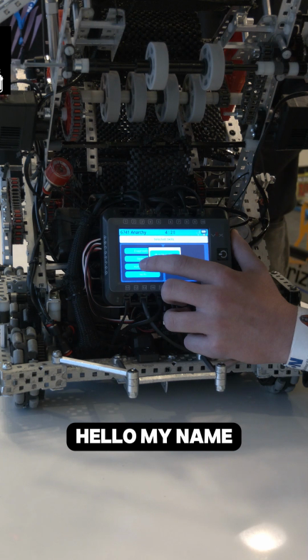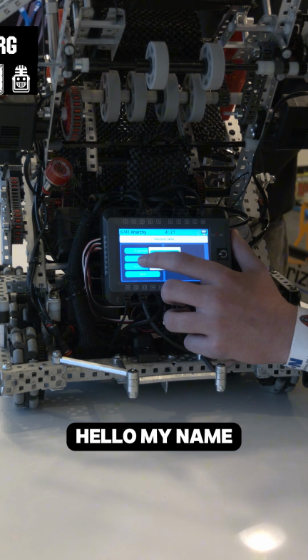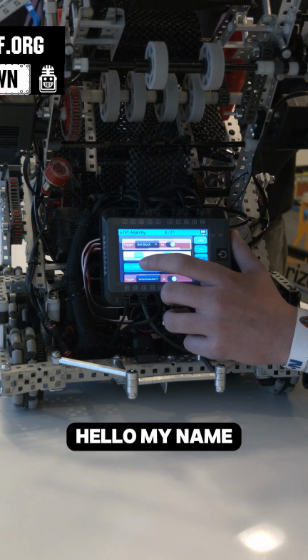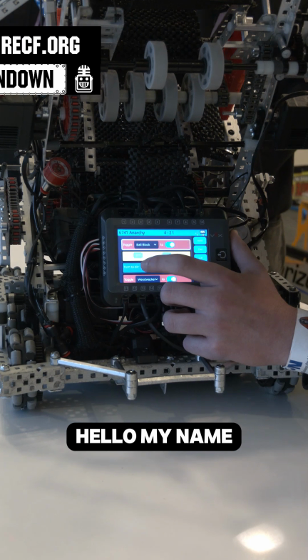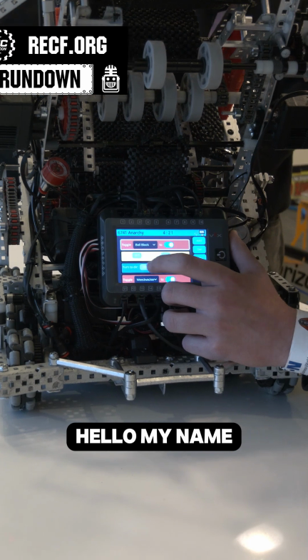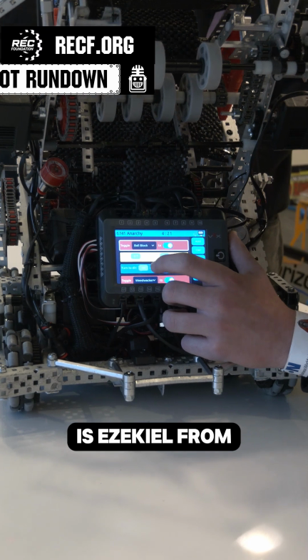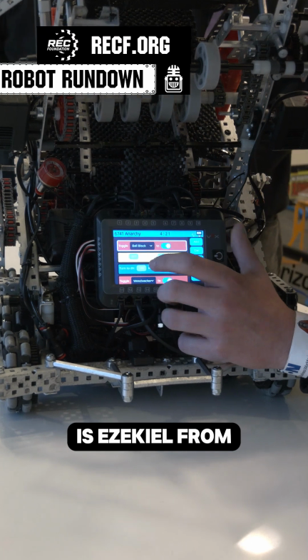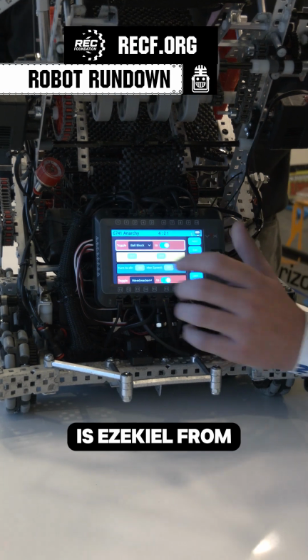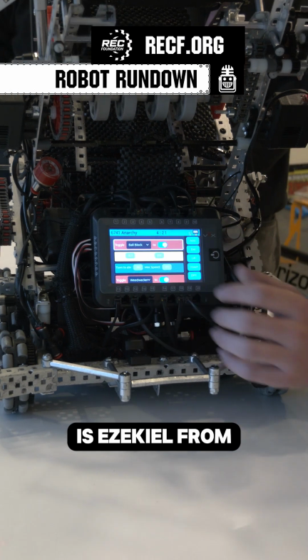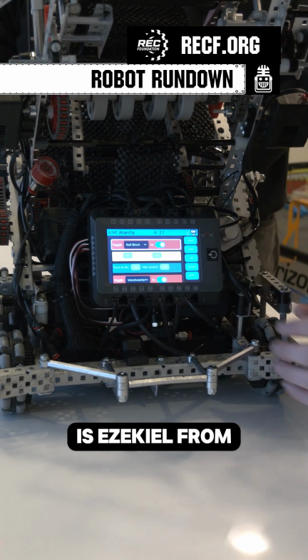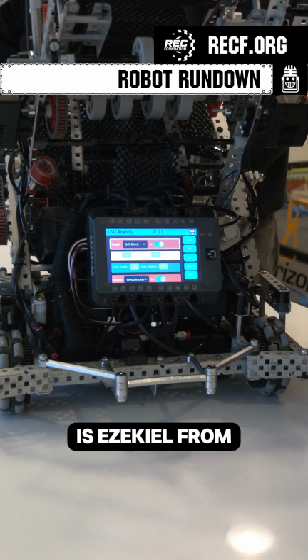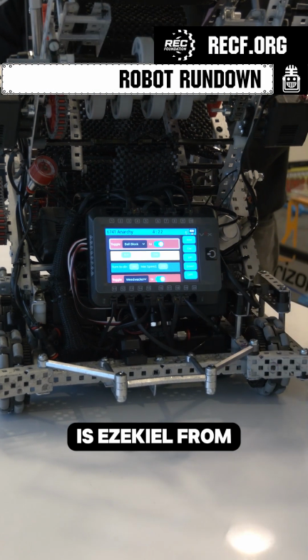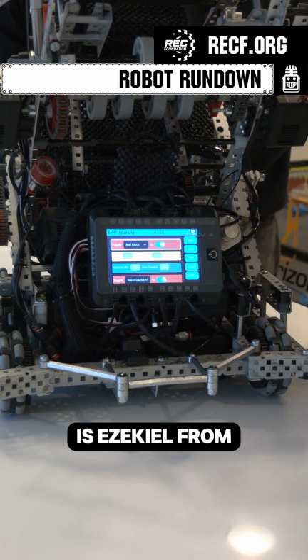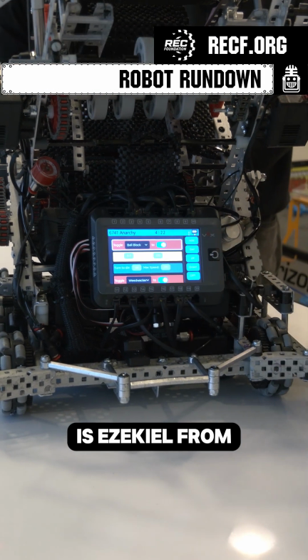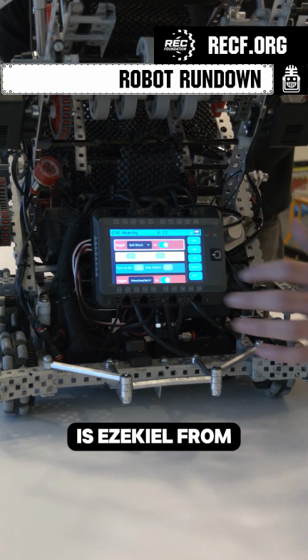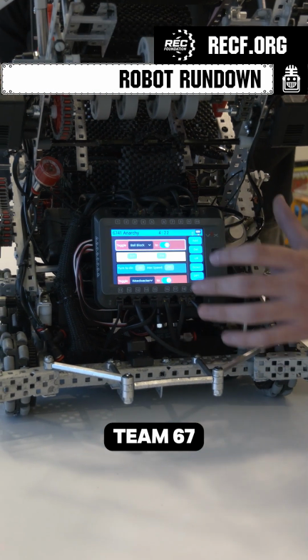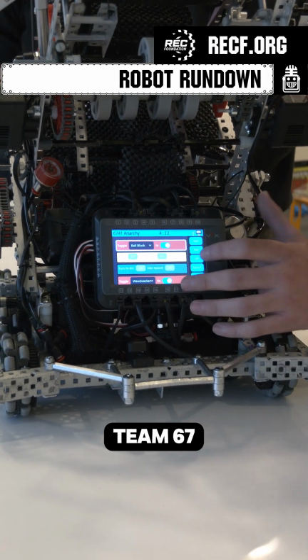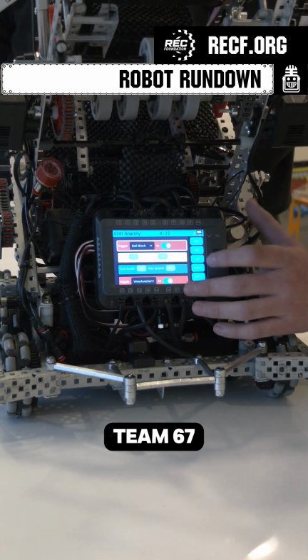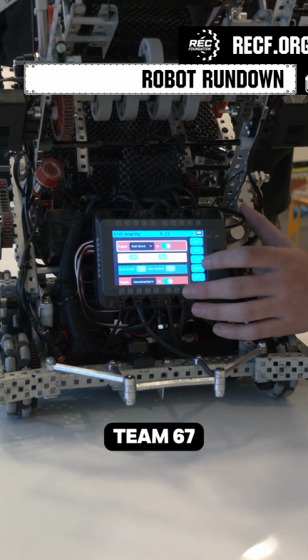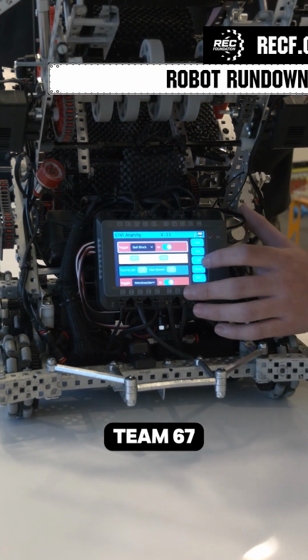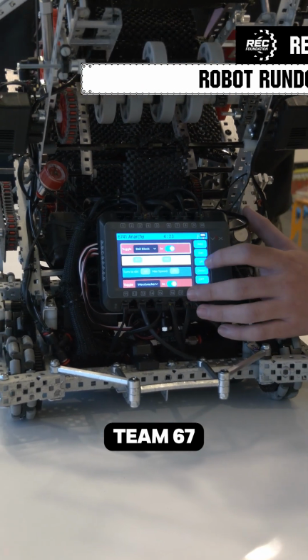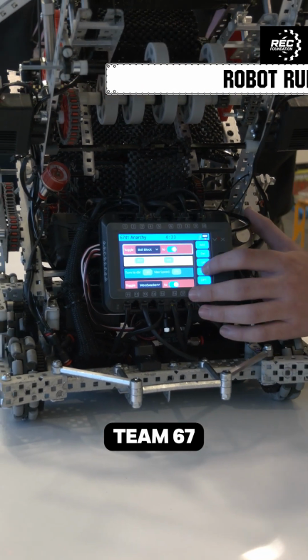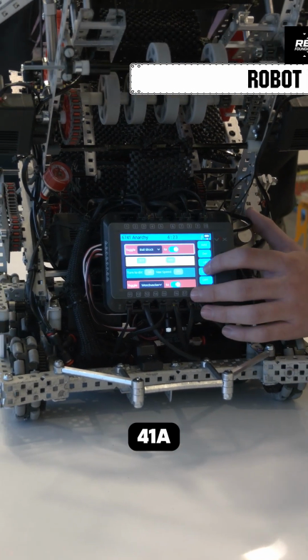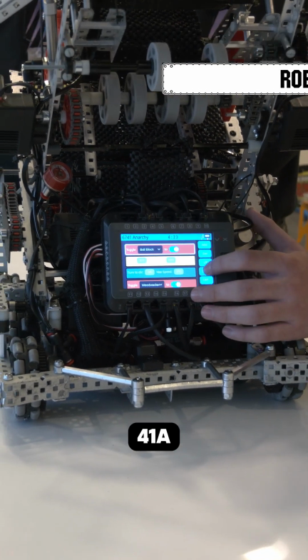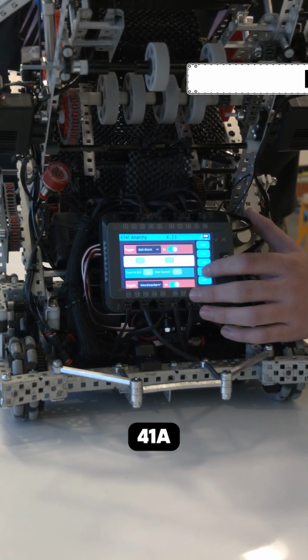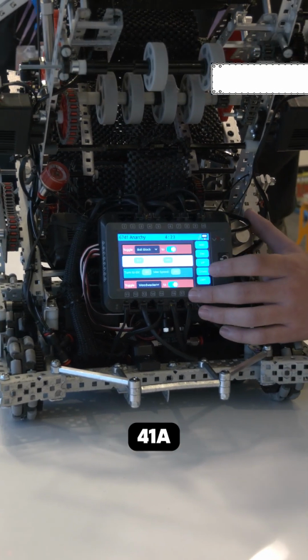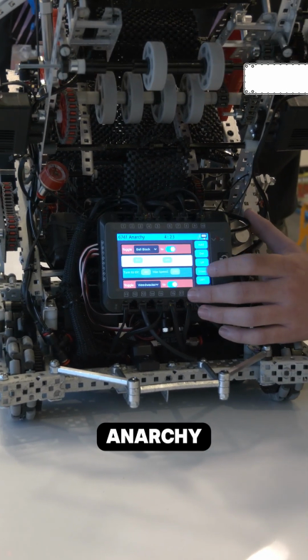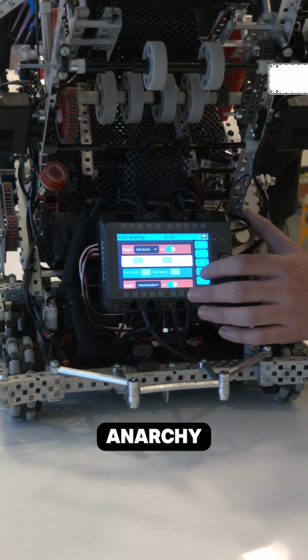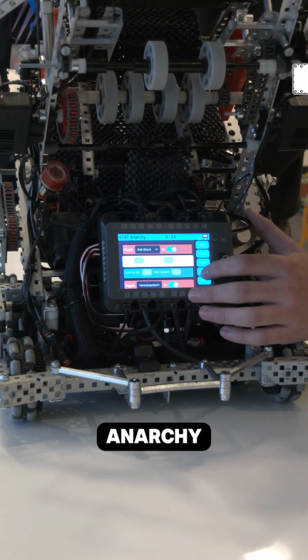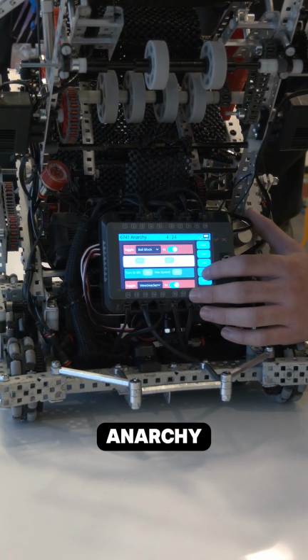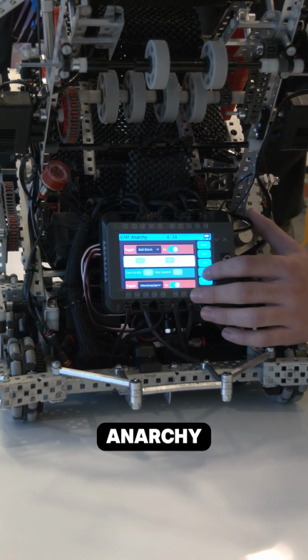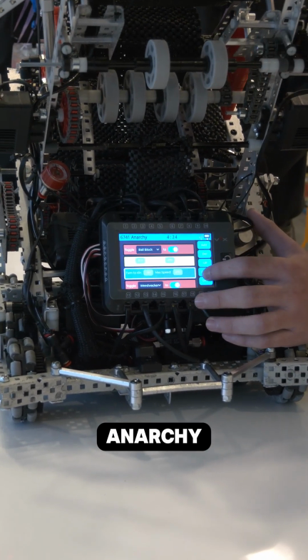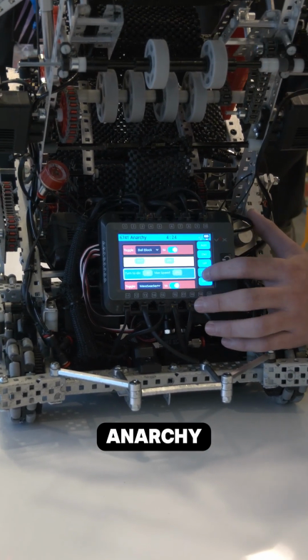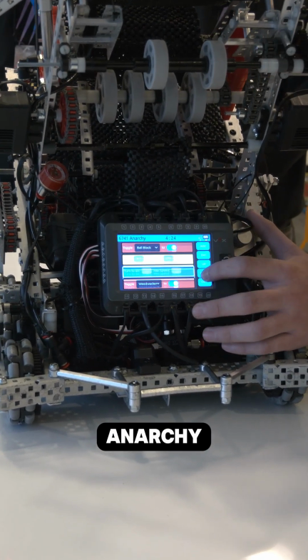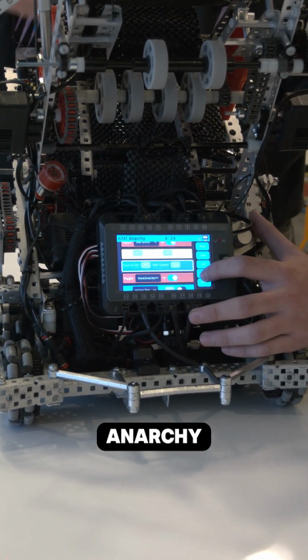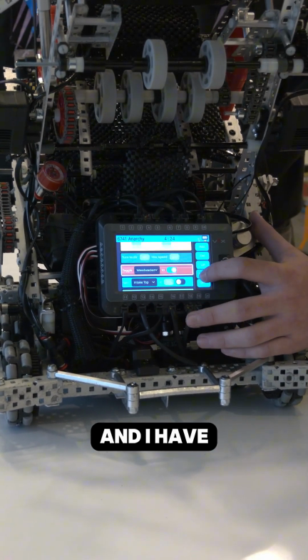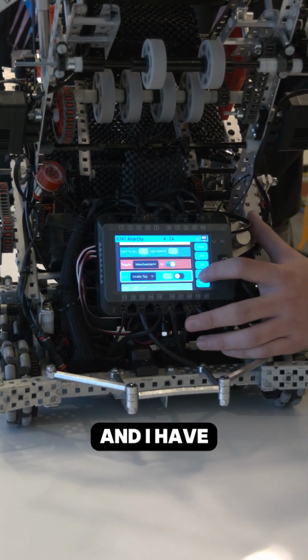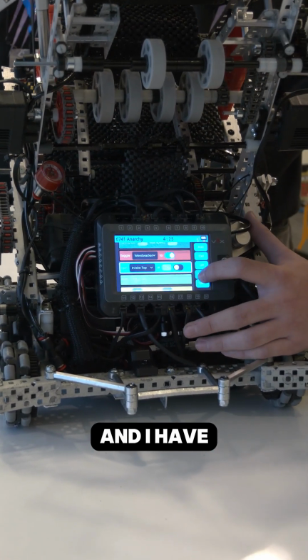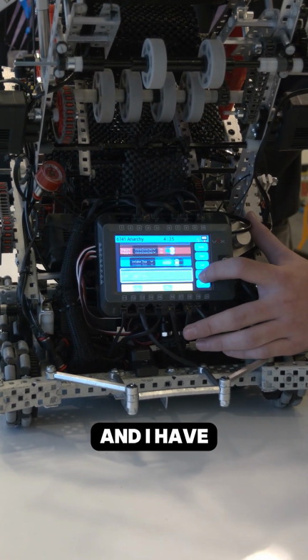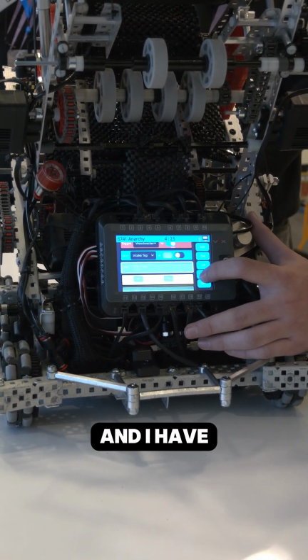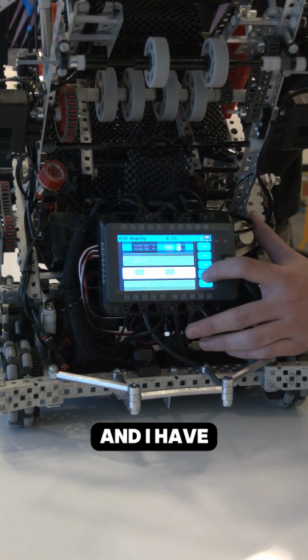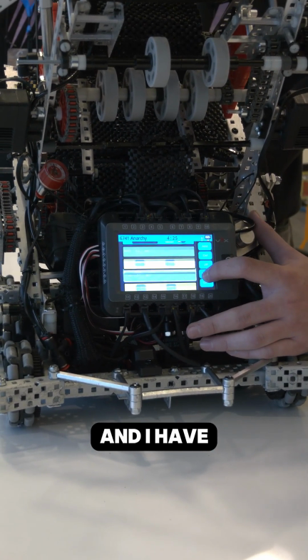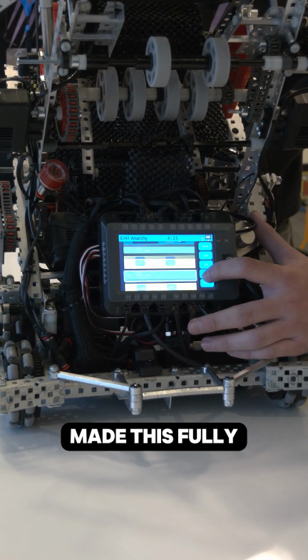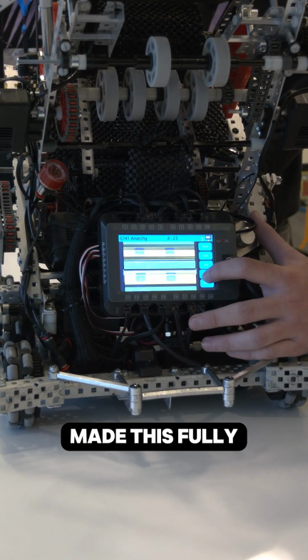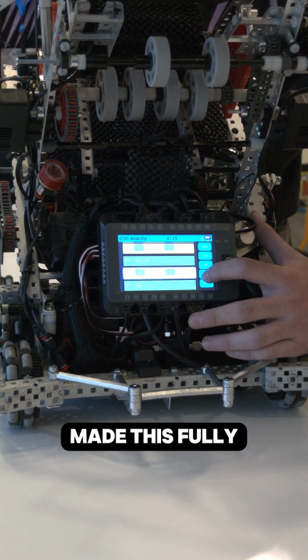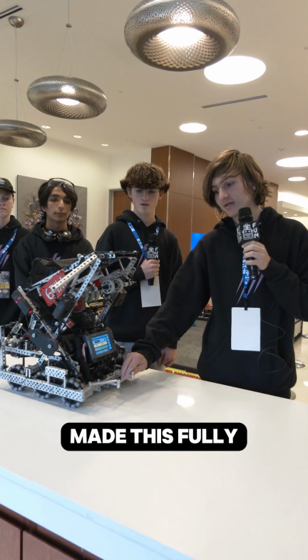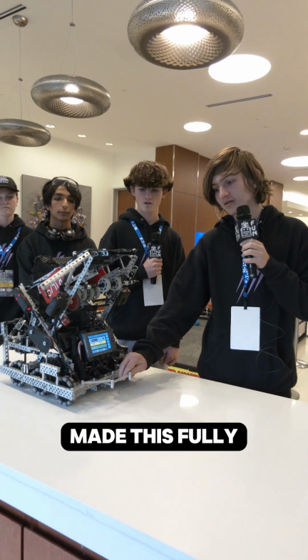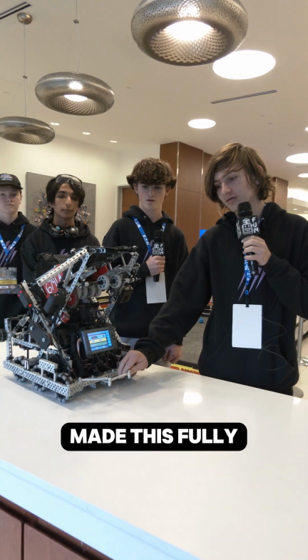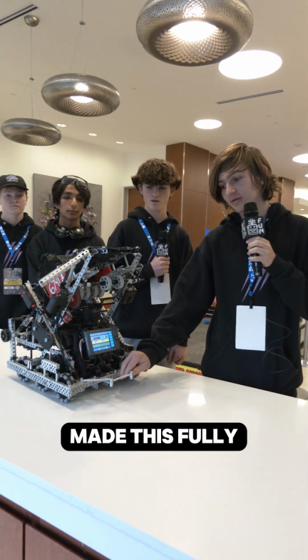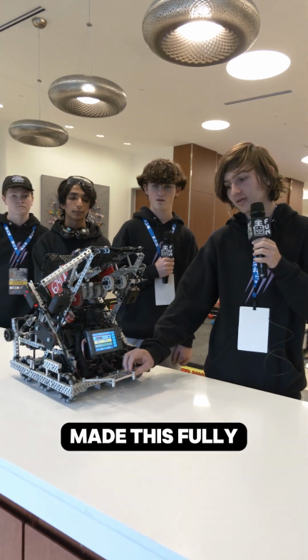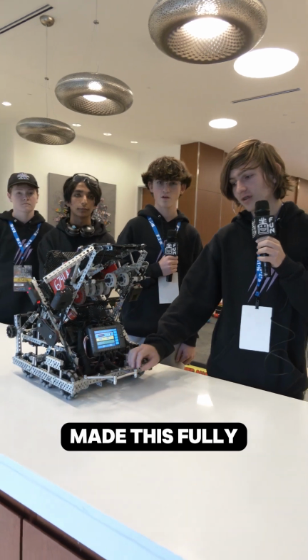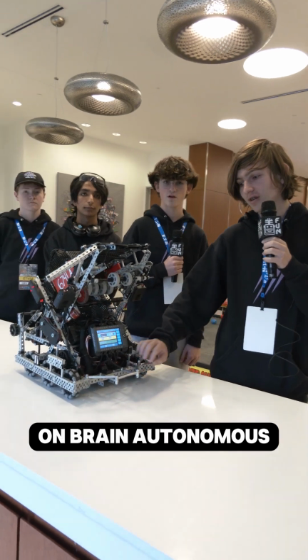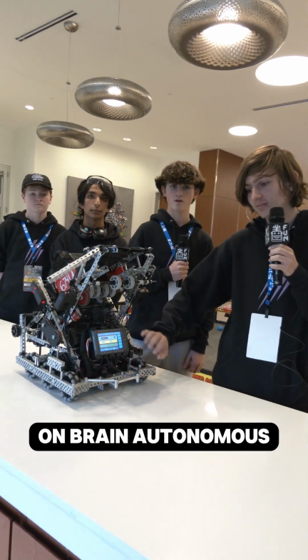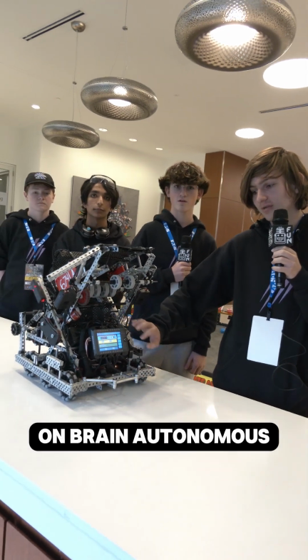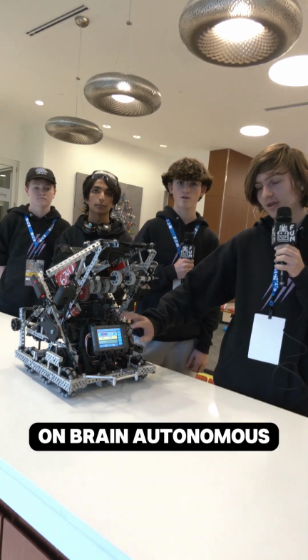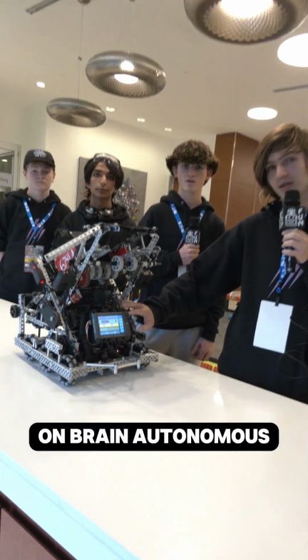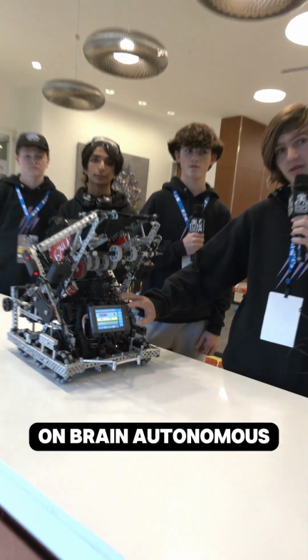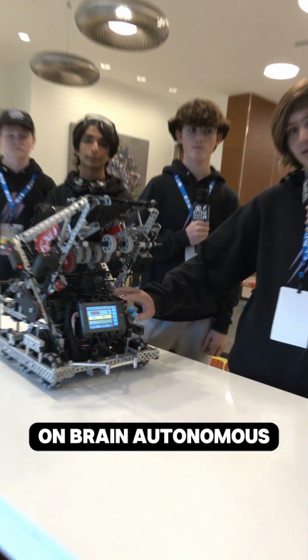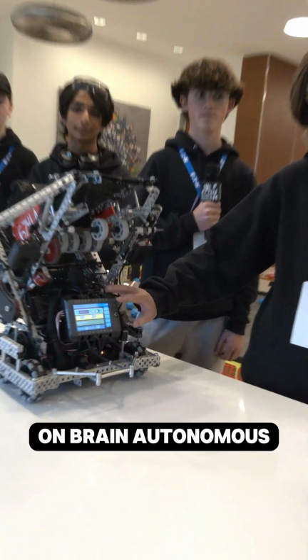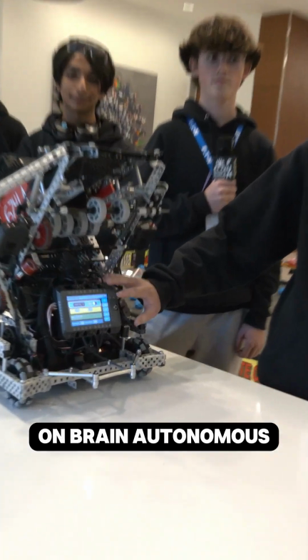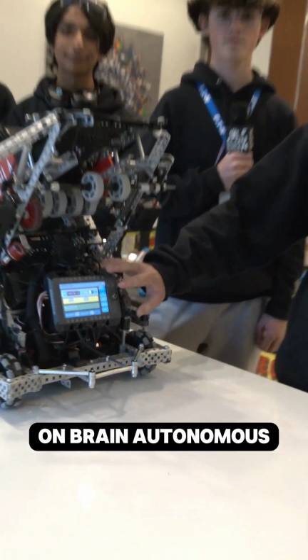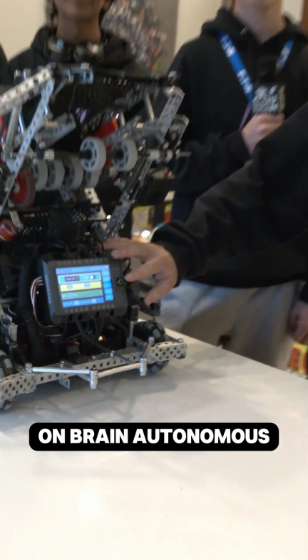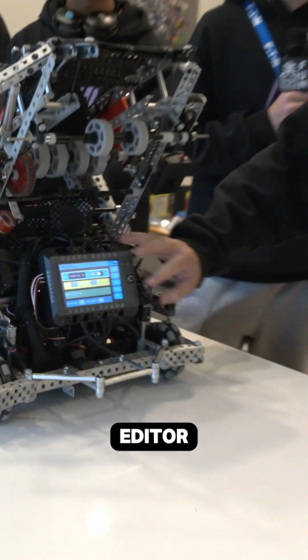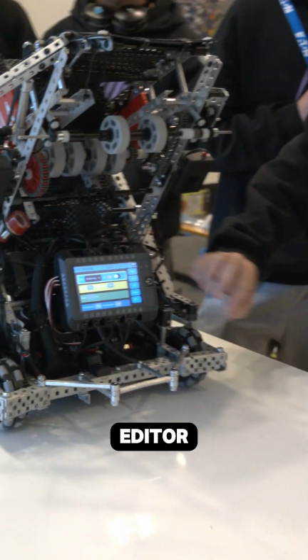Hello, my name is Ezekiel from Team 6741A Anarchy, and I have made this fully on-brain autonomous editor.